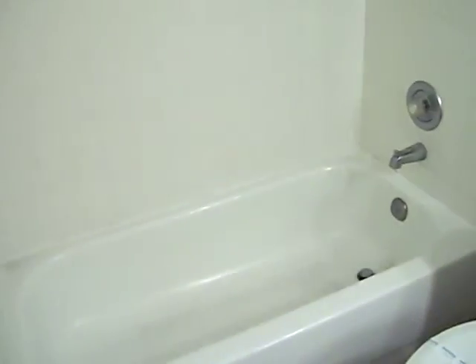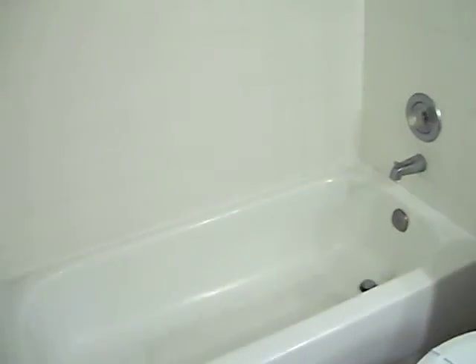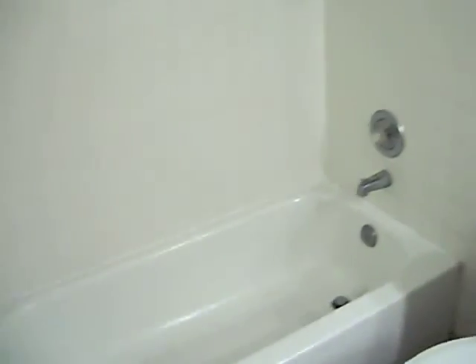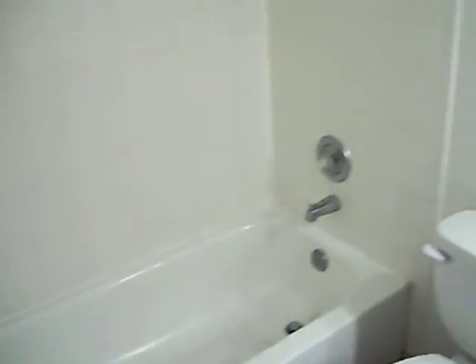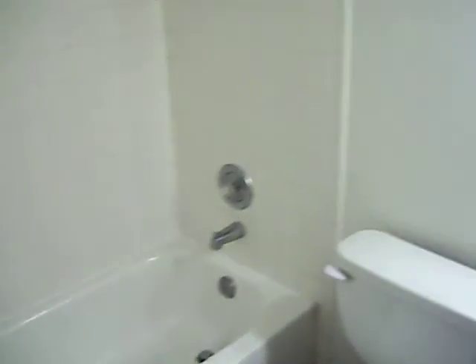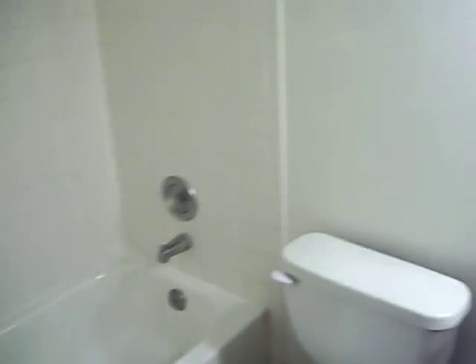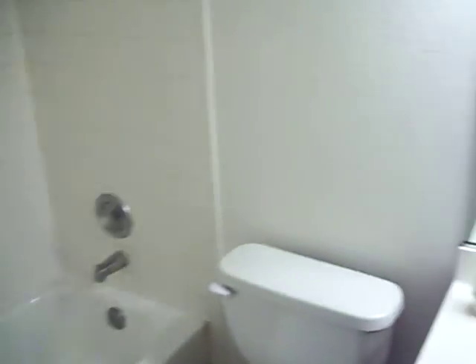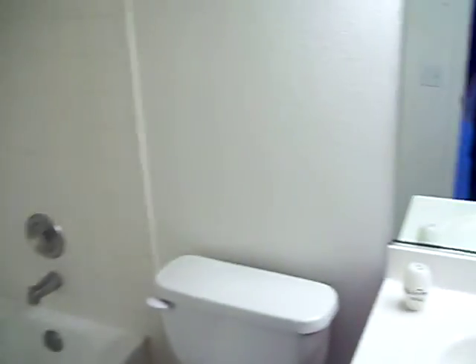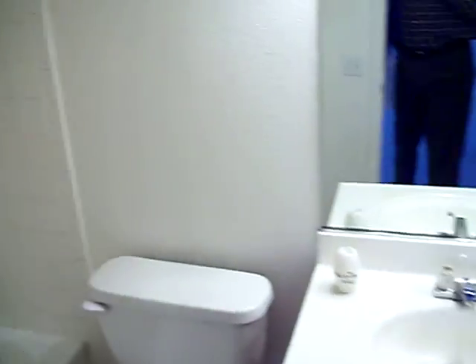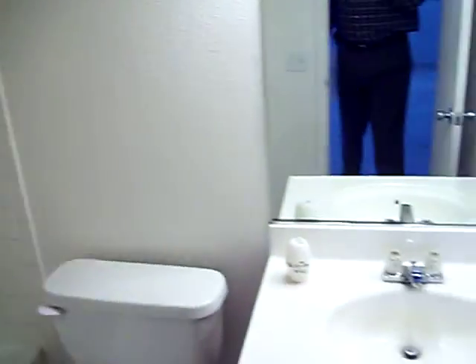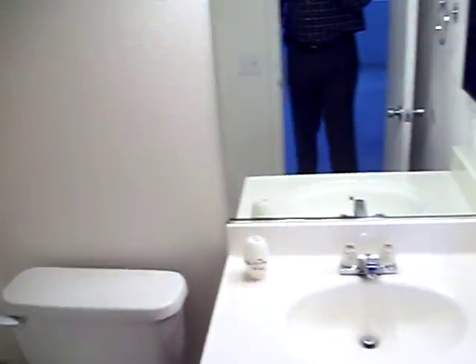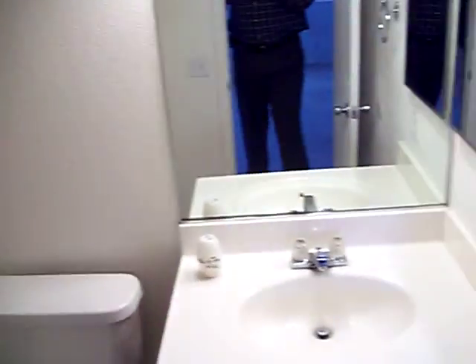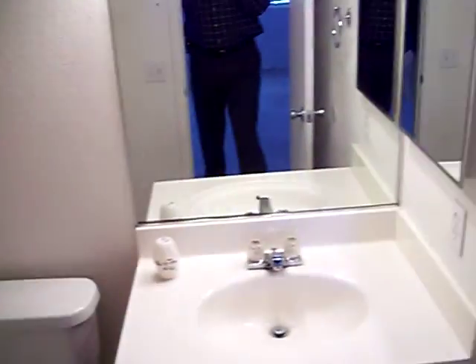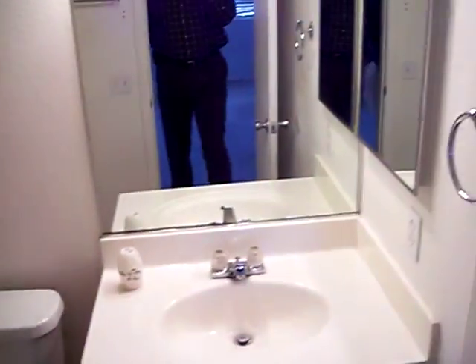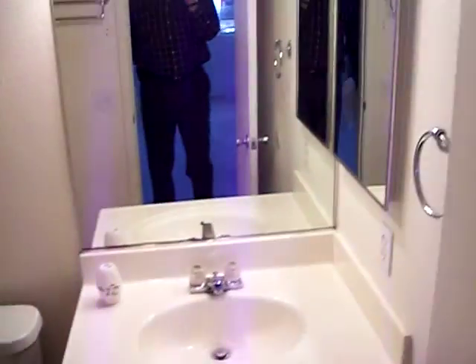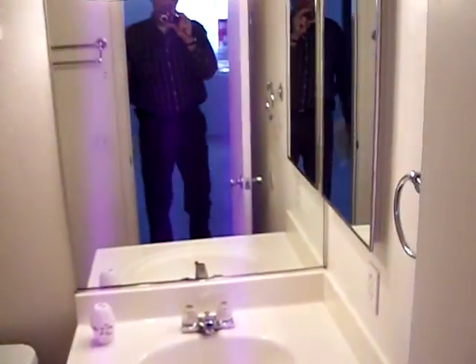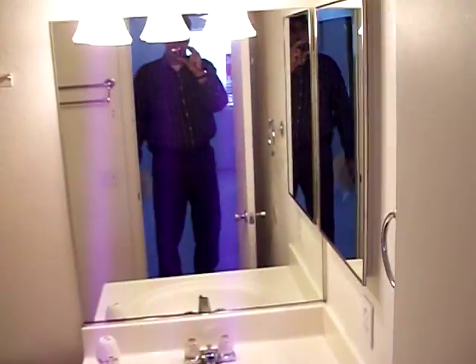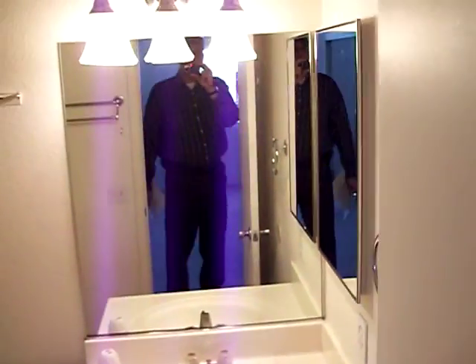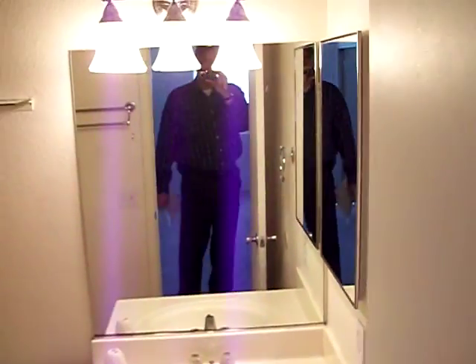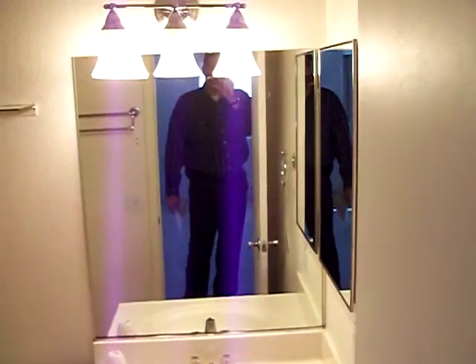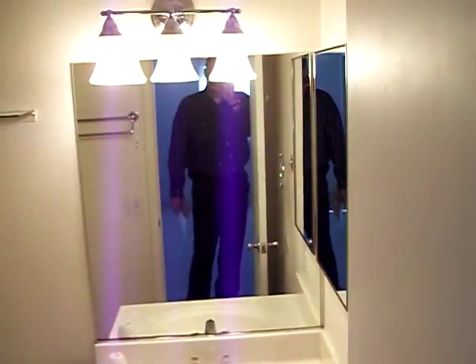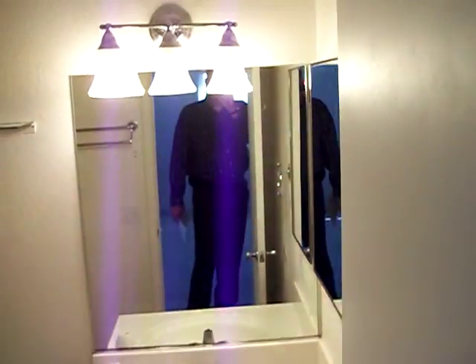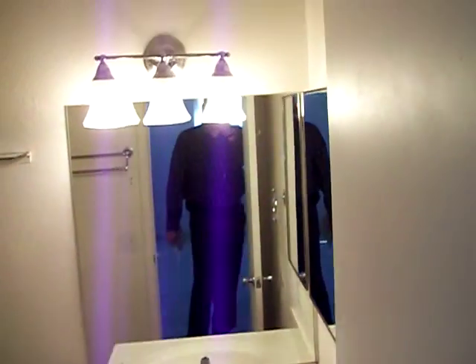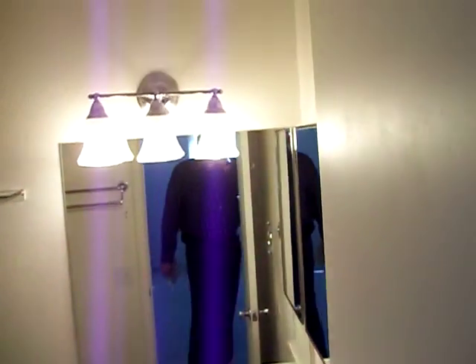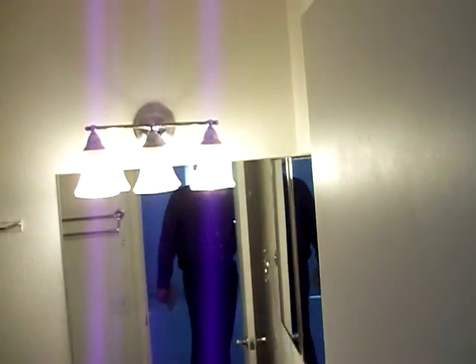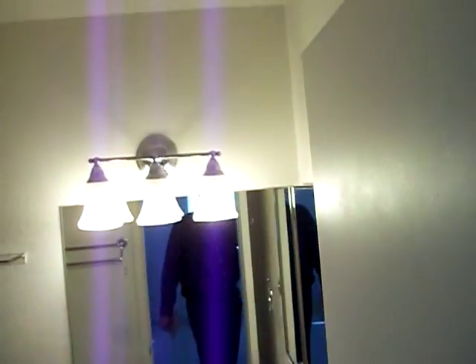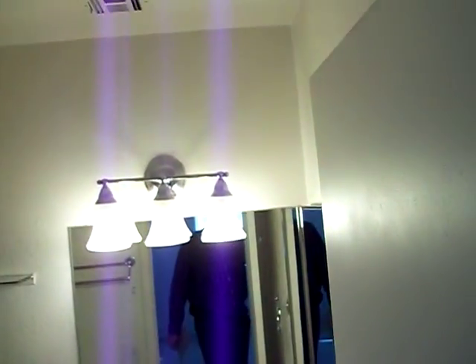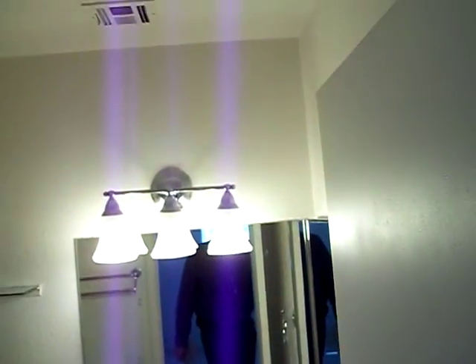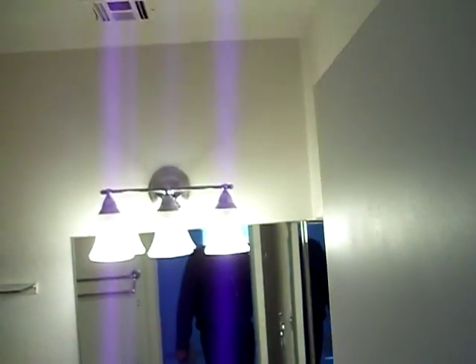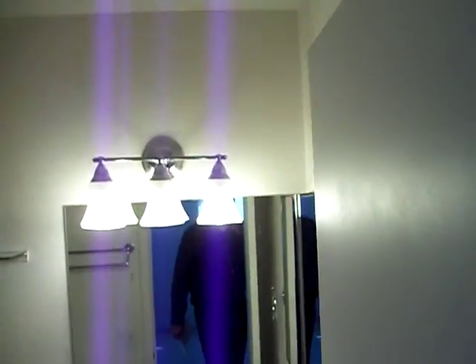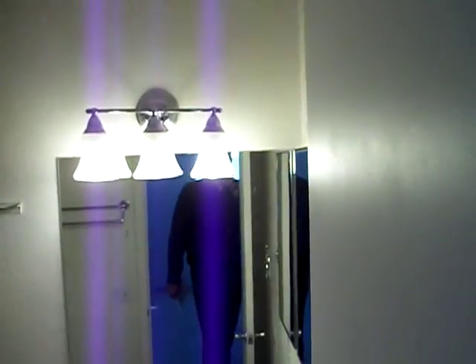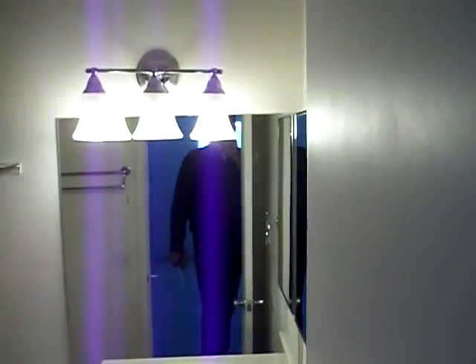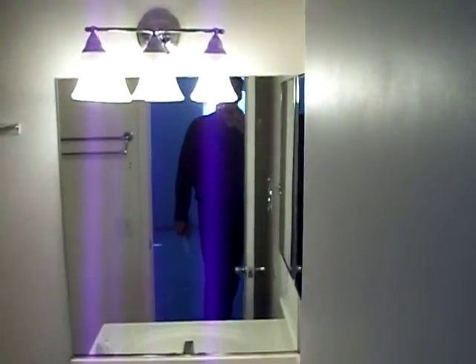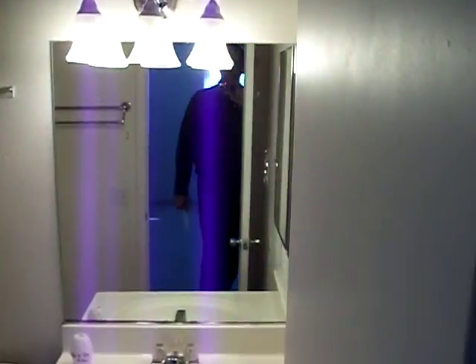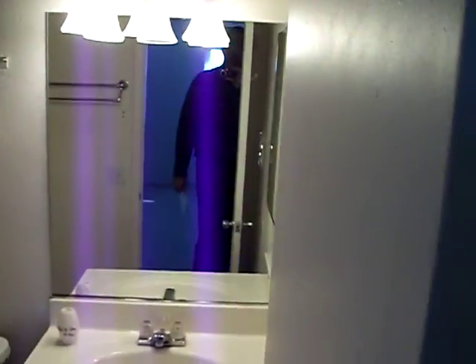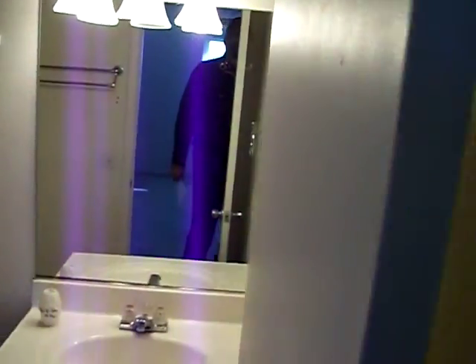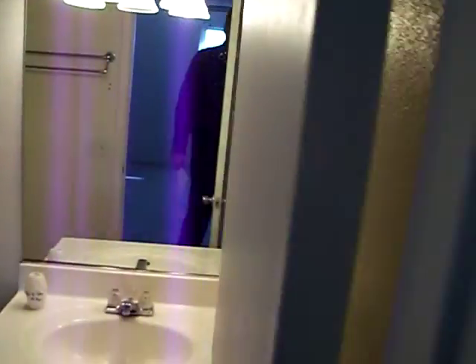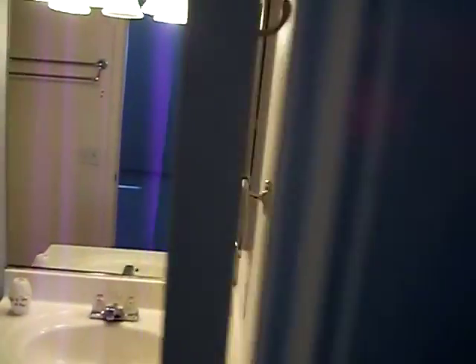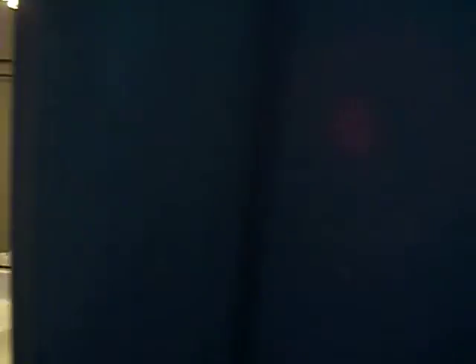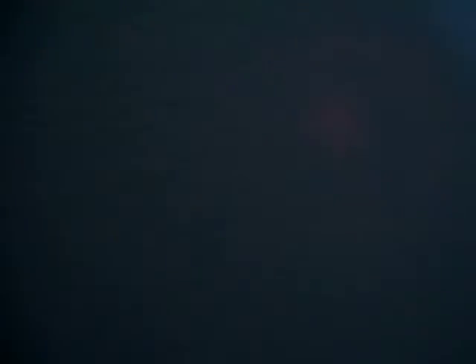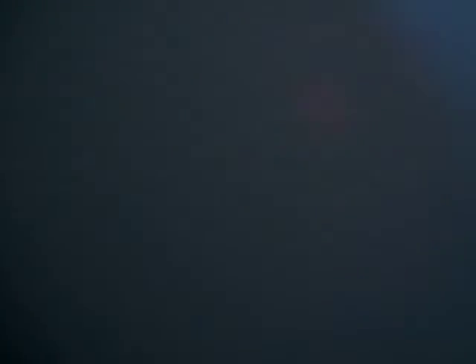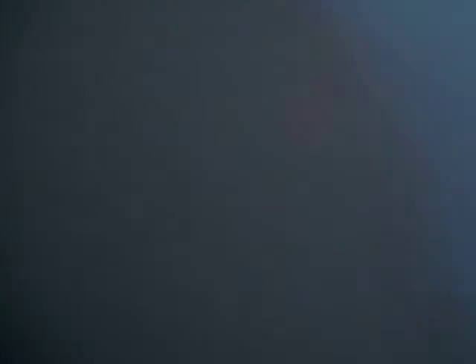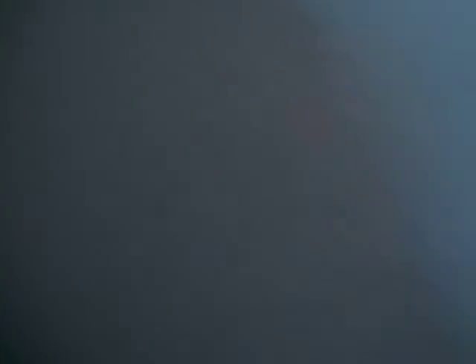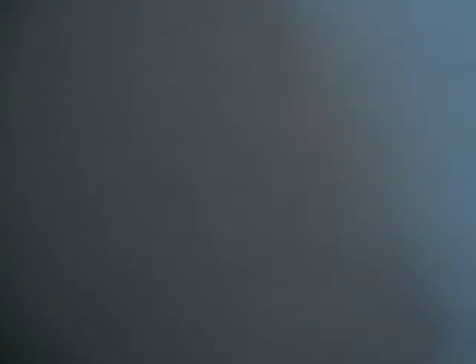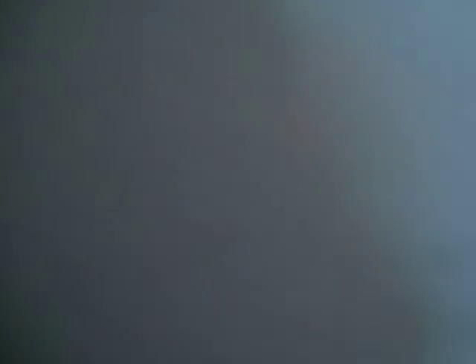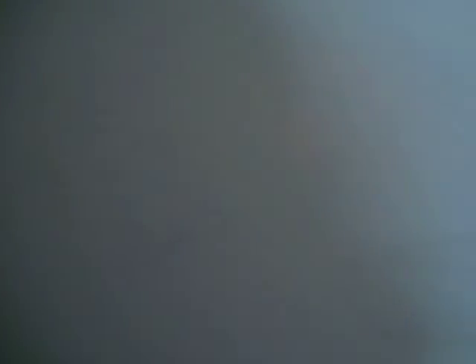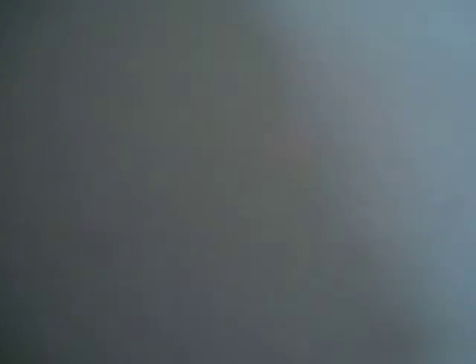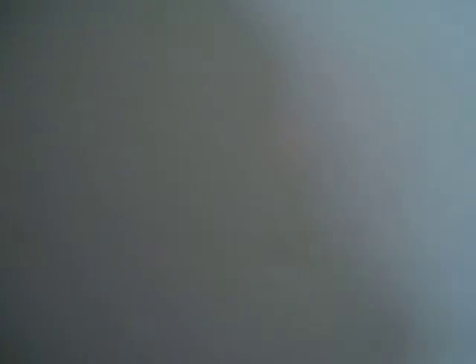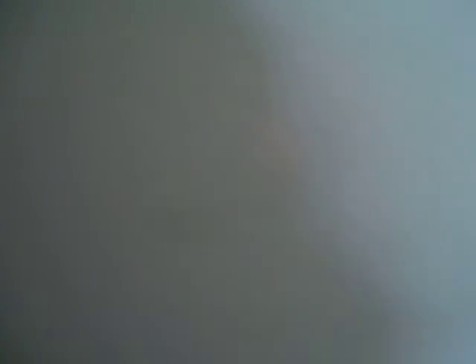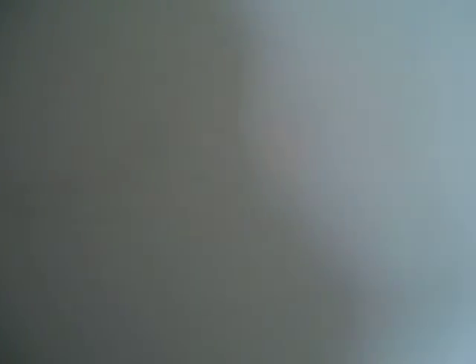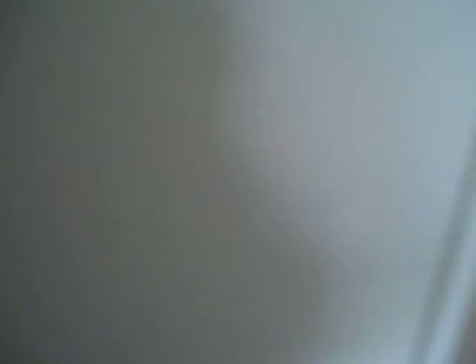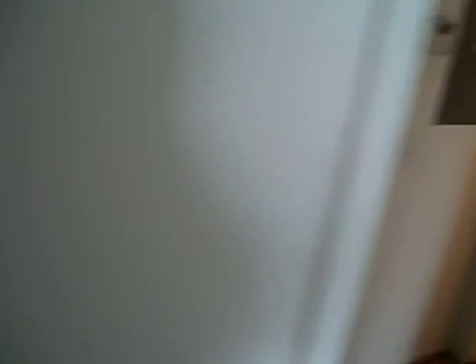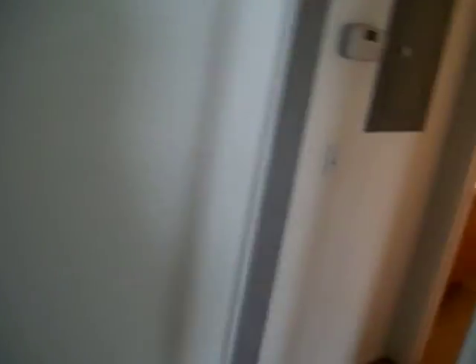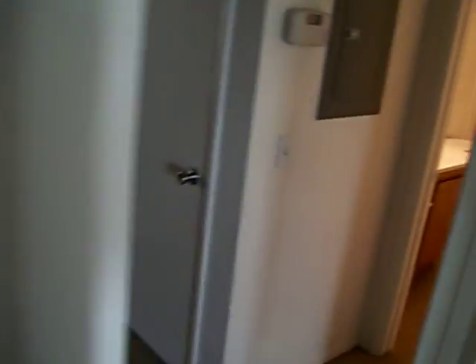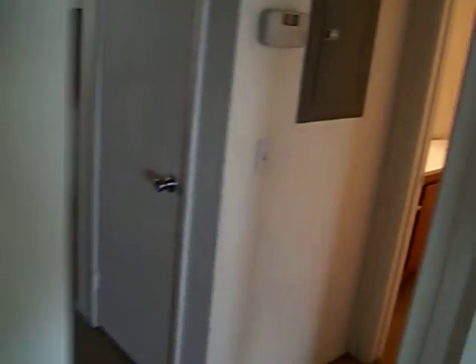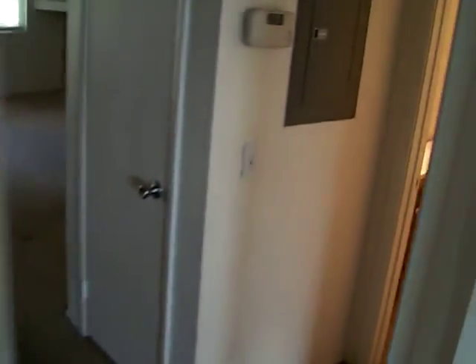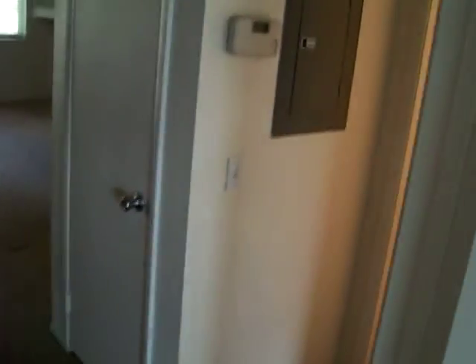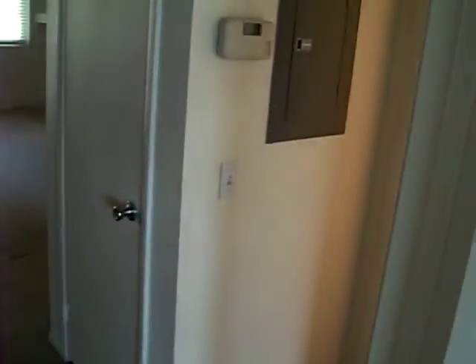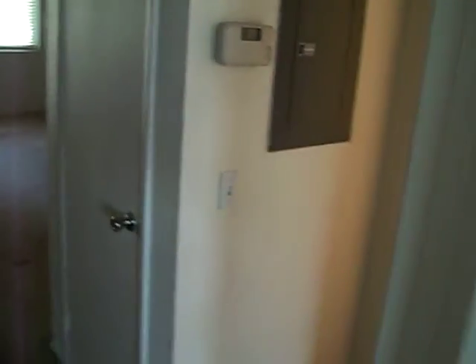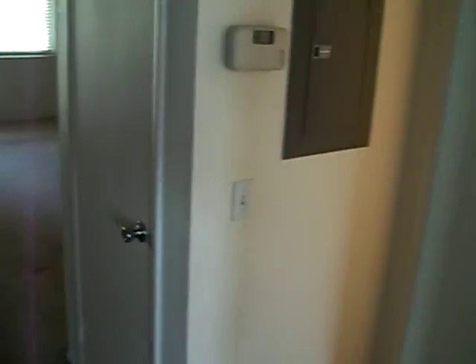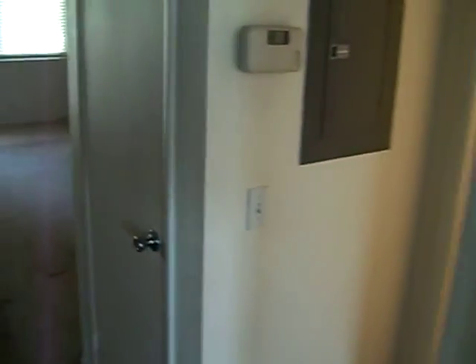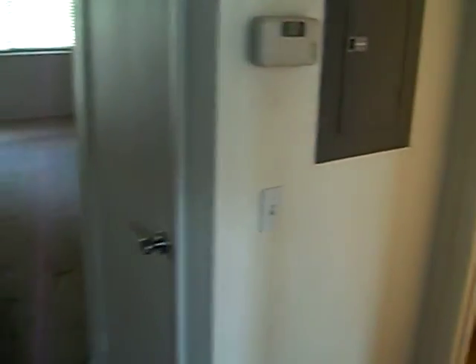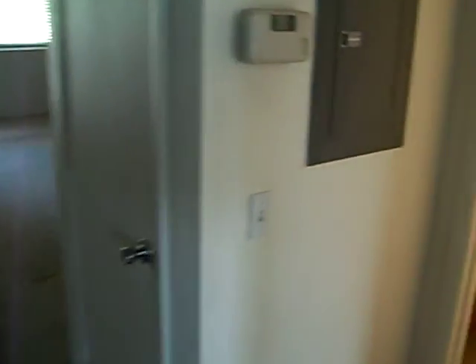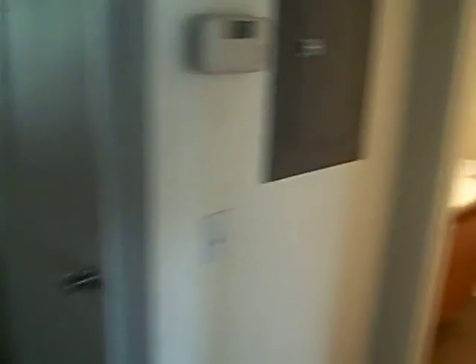Here's your master bath. Again, upgraded fixtures in this home.